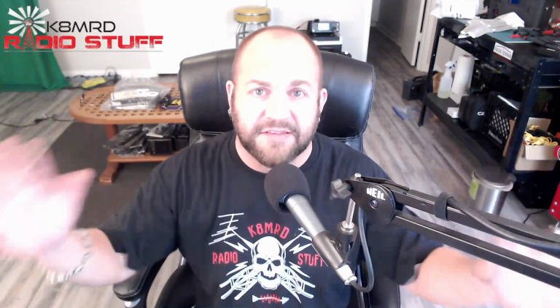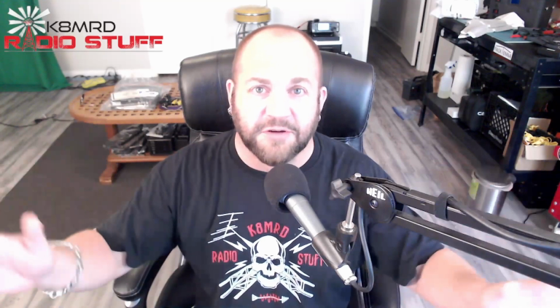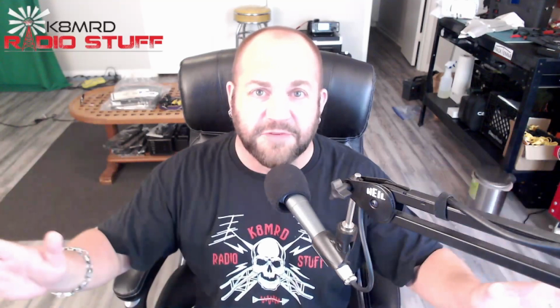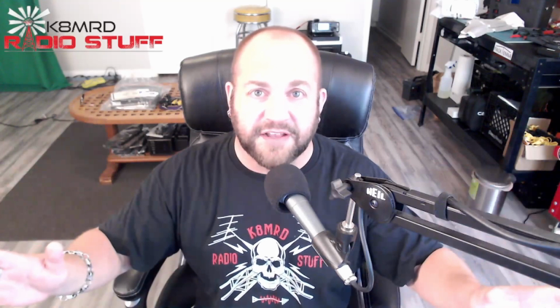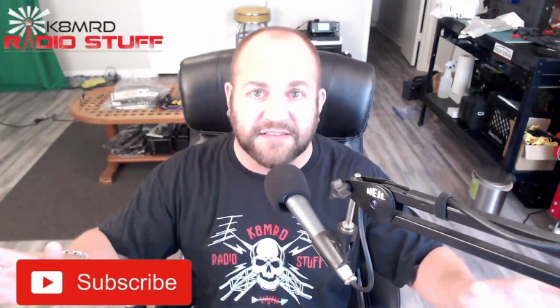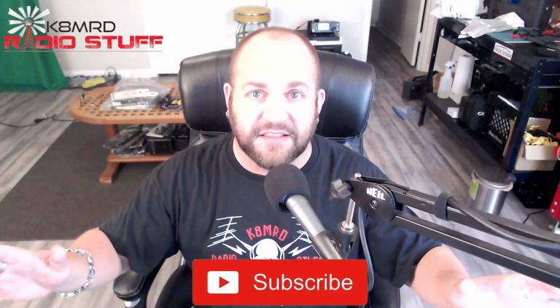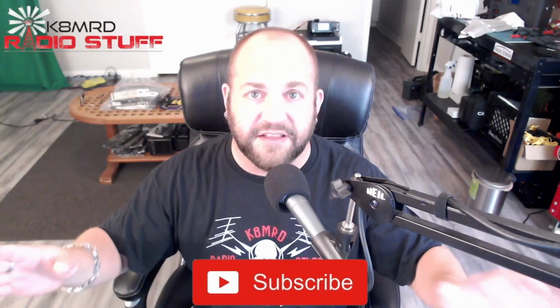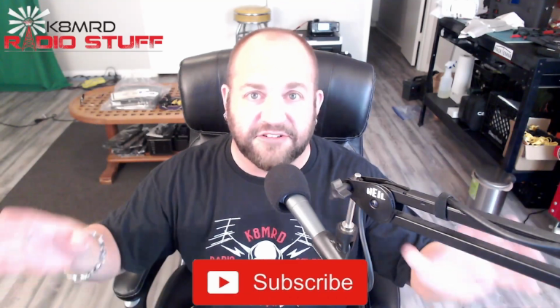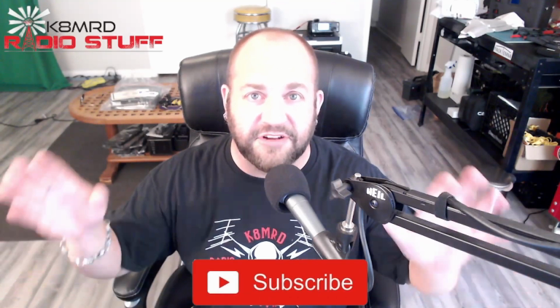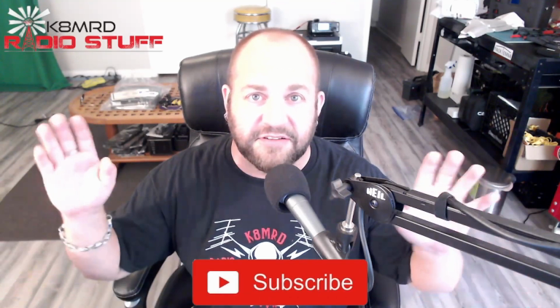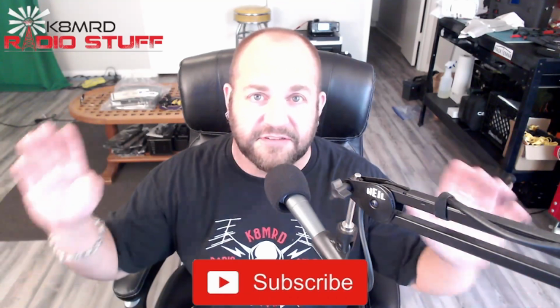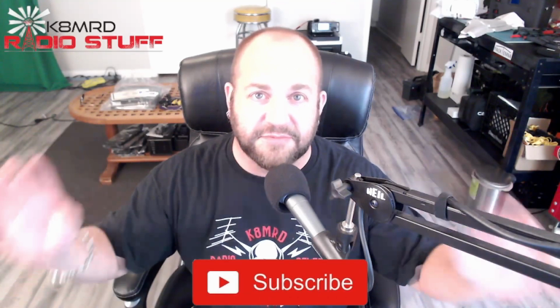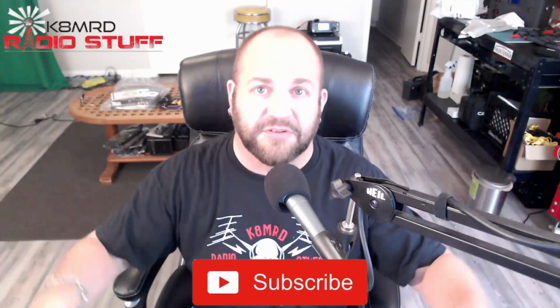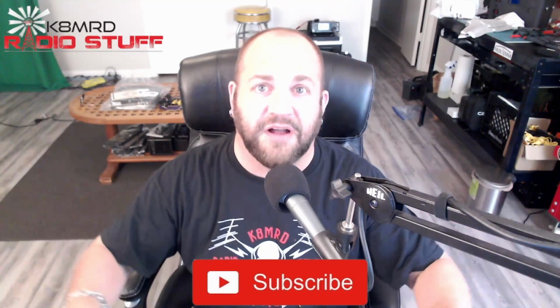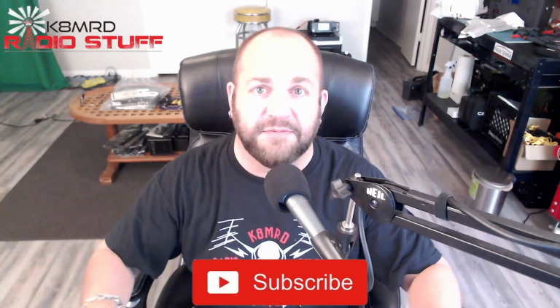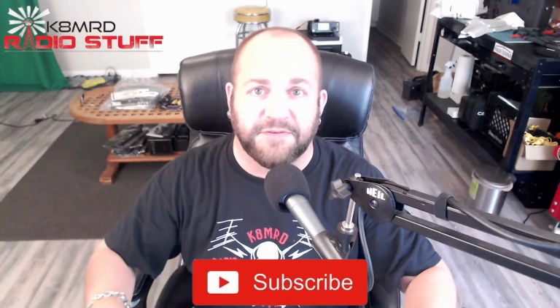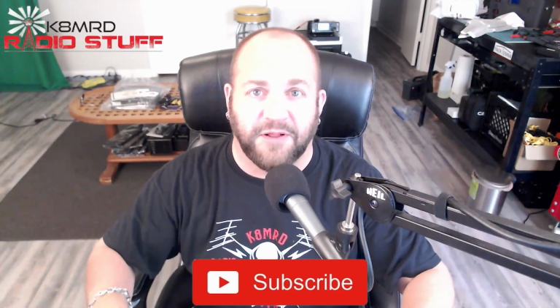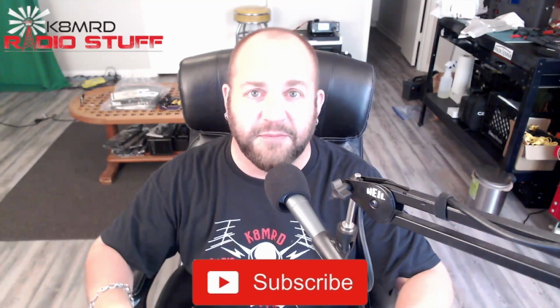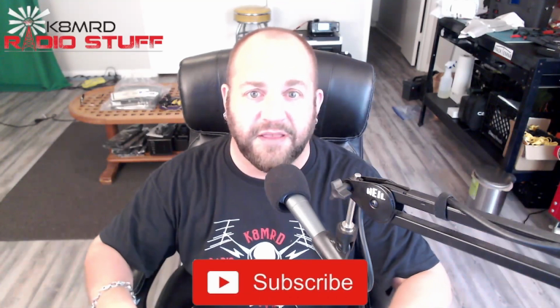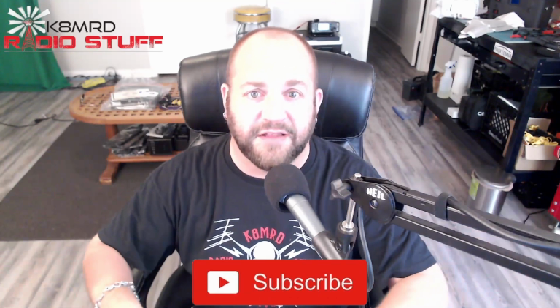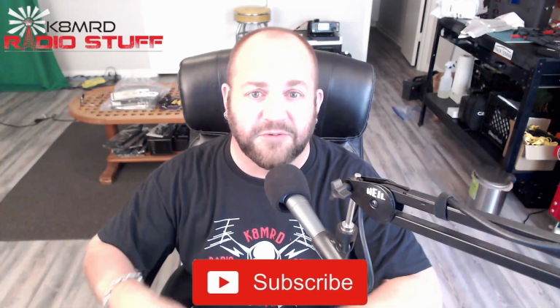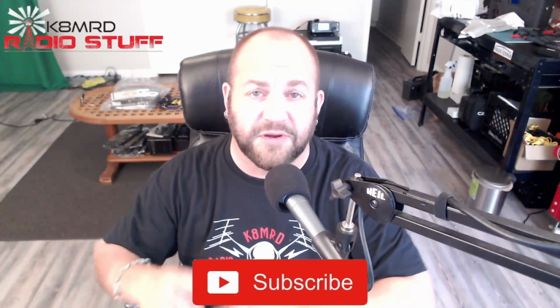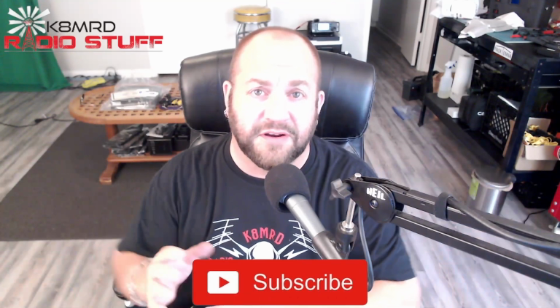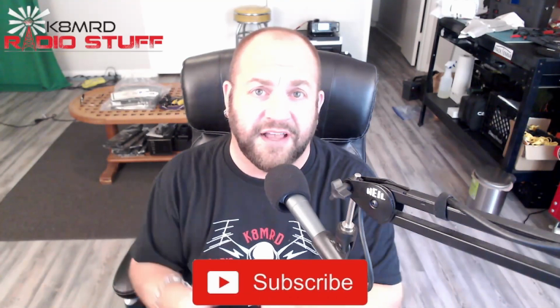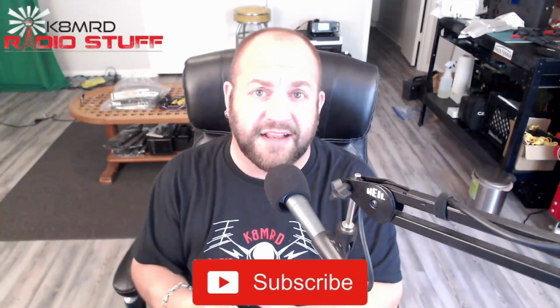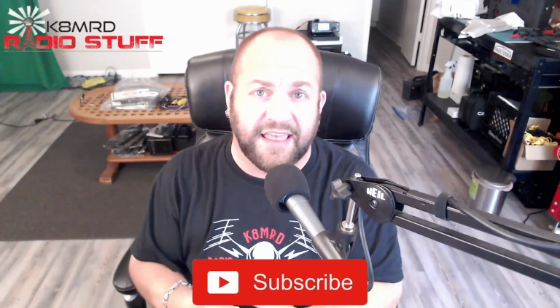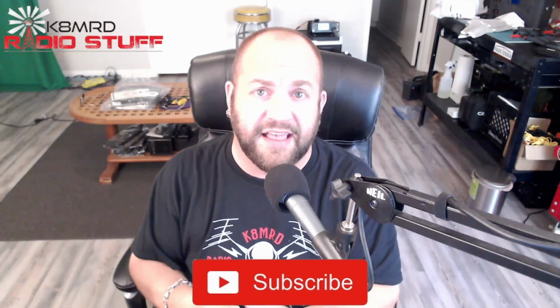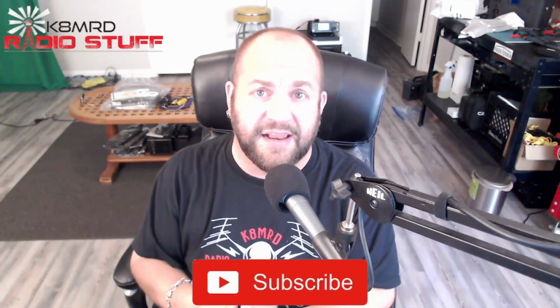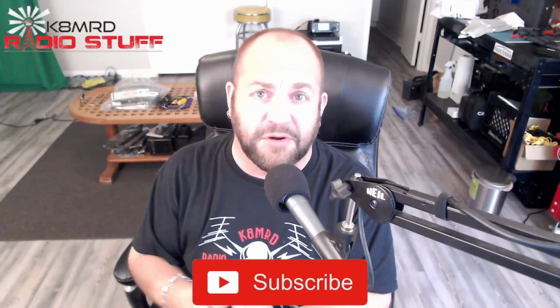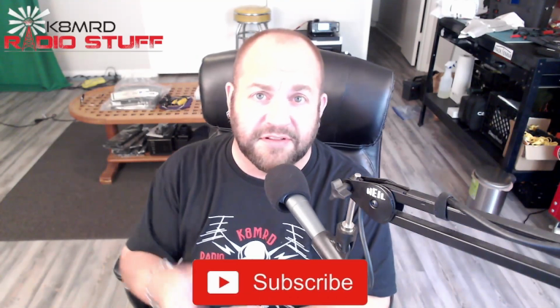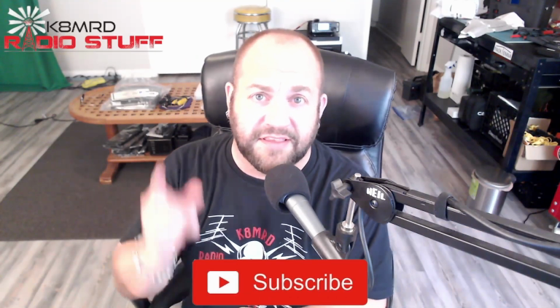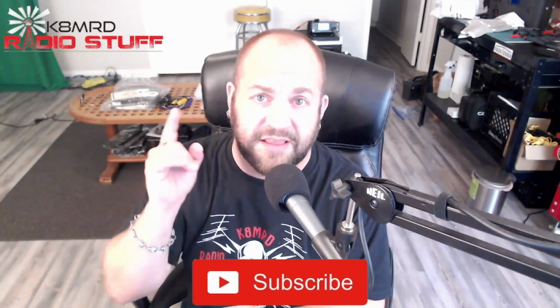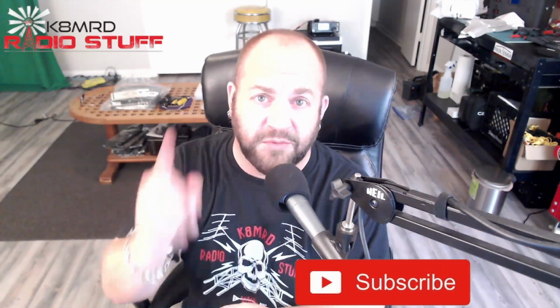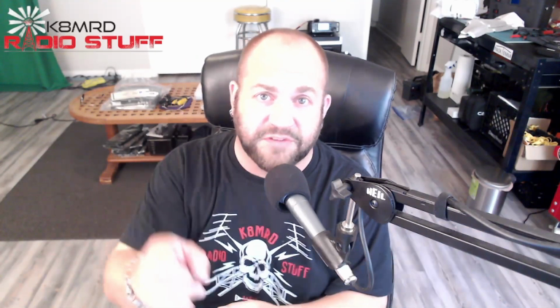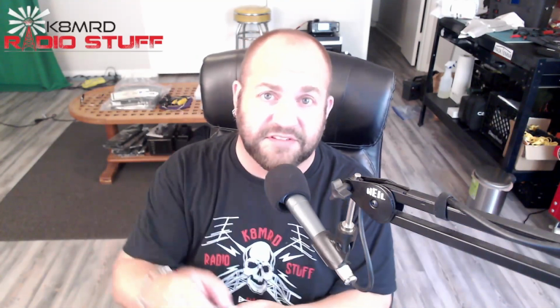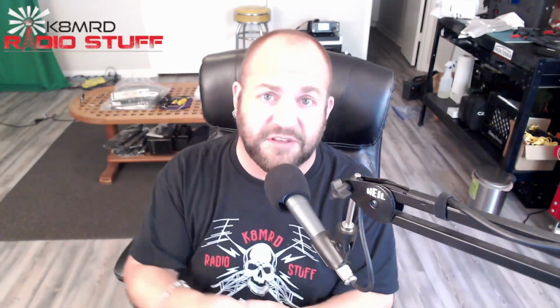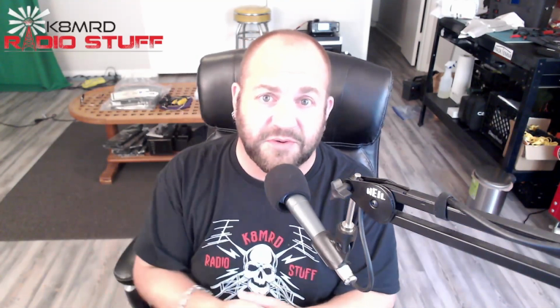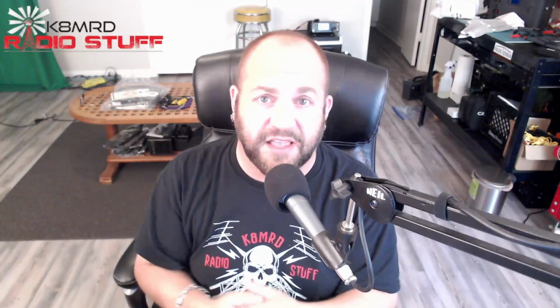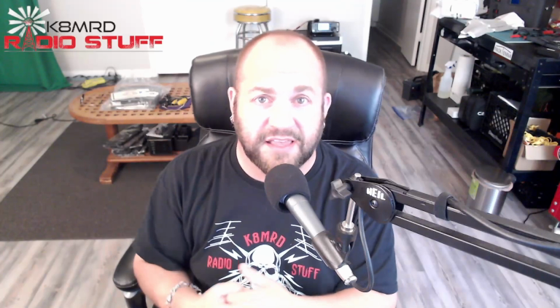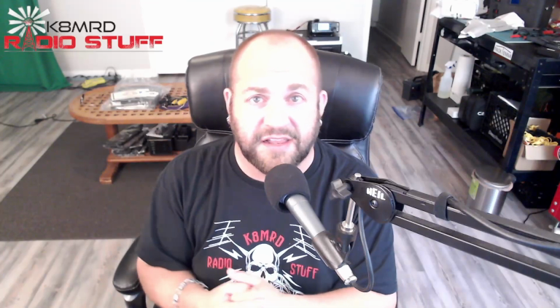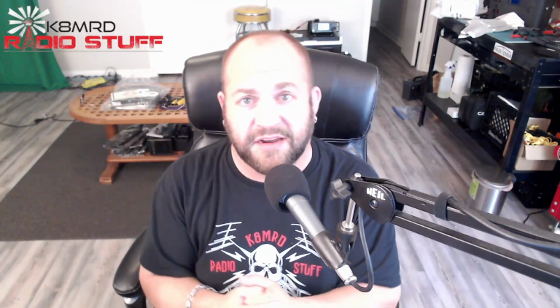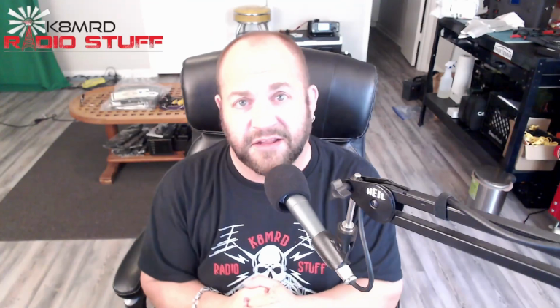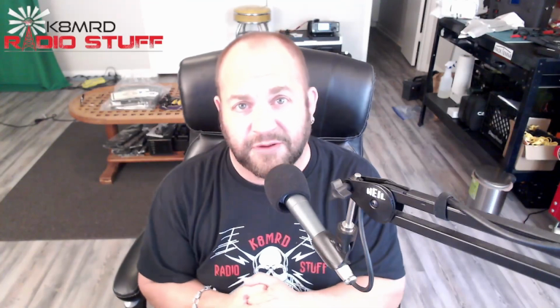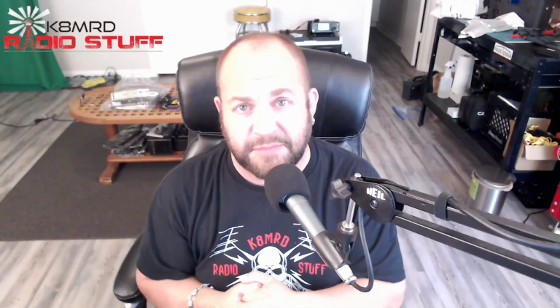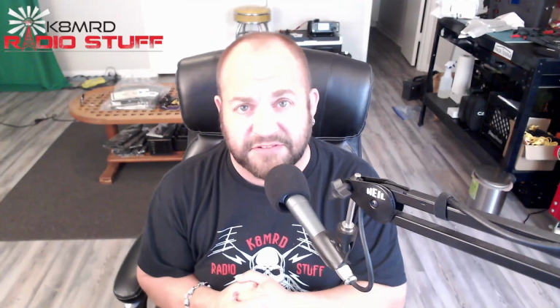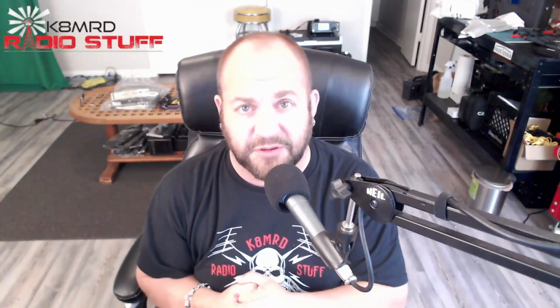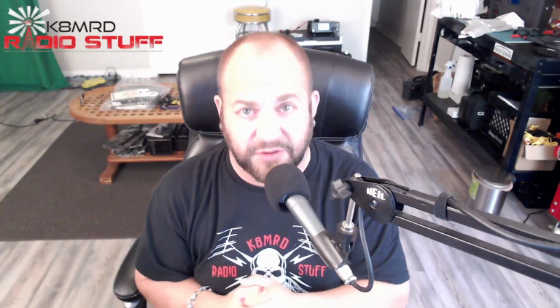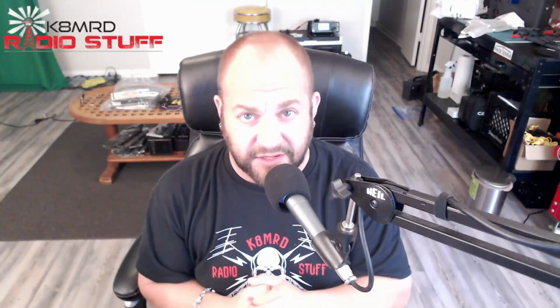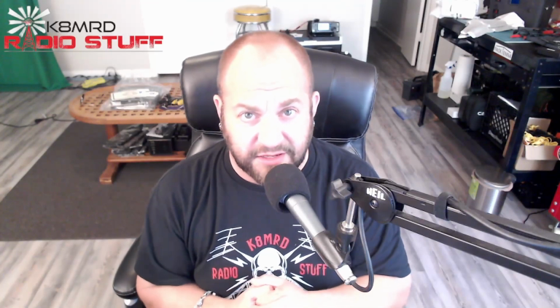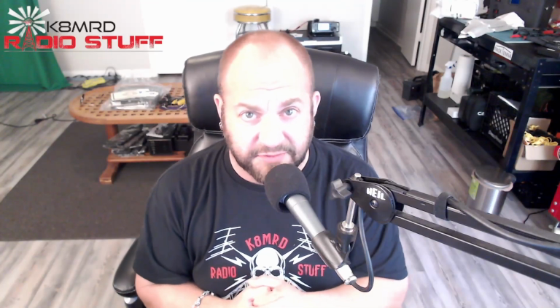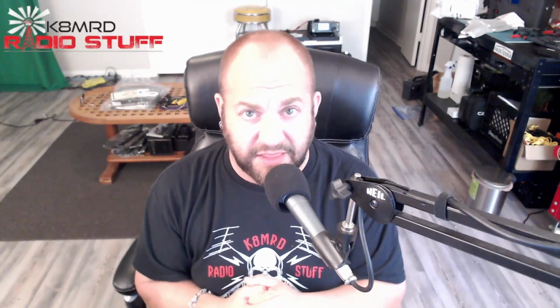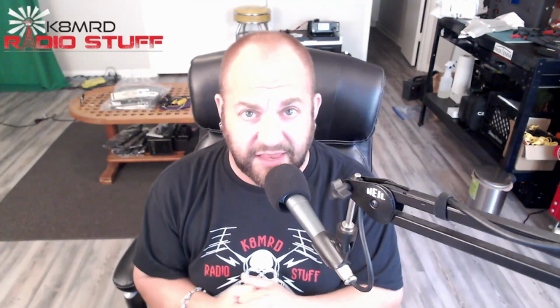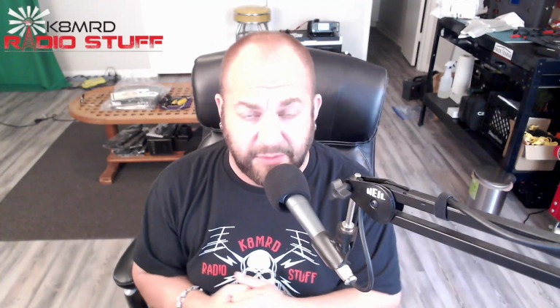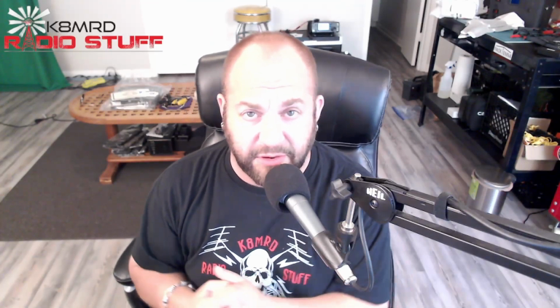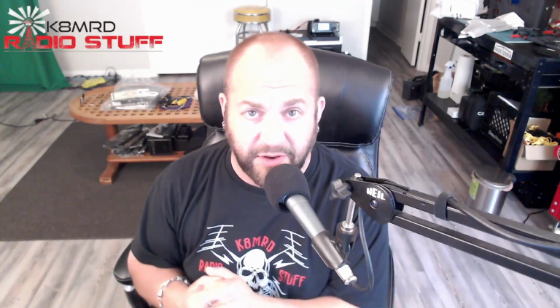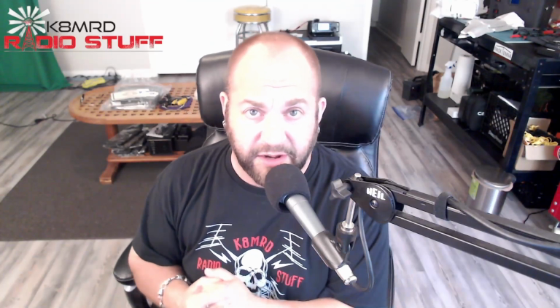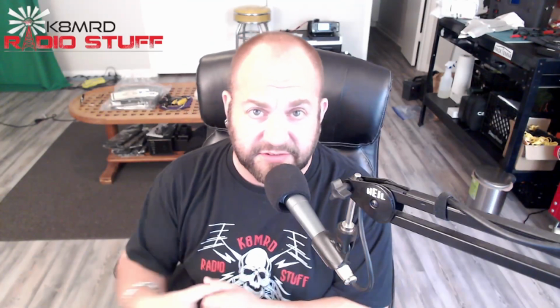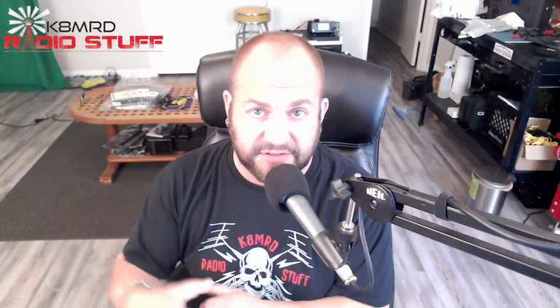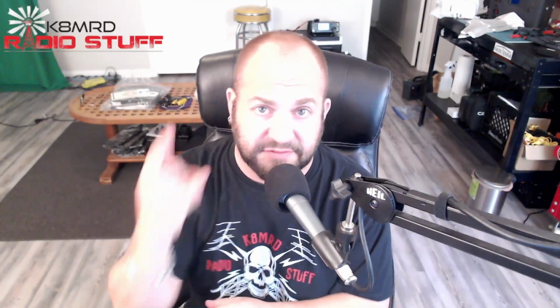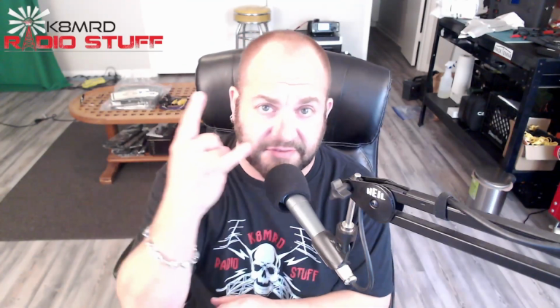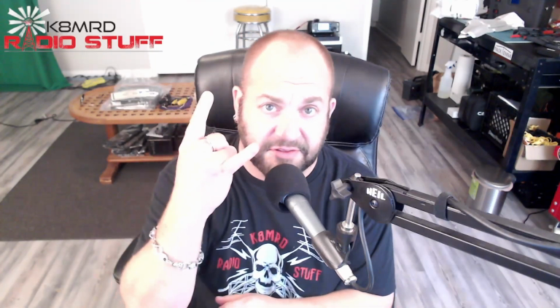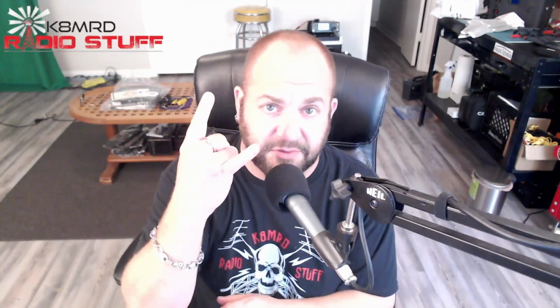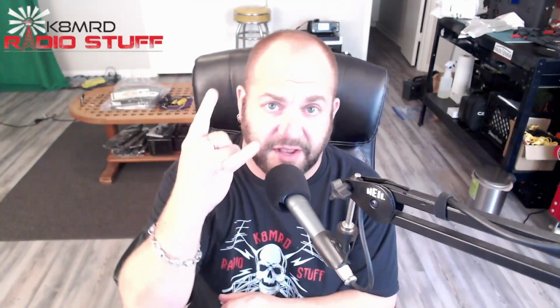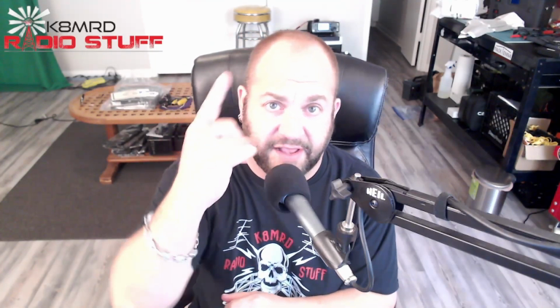Don't forget to like, share, and subscribe. Follow me on Twitter at K8MRD, and we'll see you again on another episode of K8MRD Radio Stuff. 73, guys.